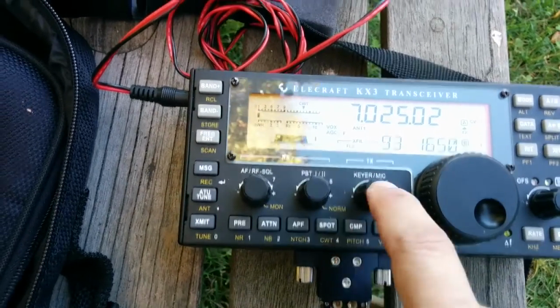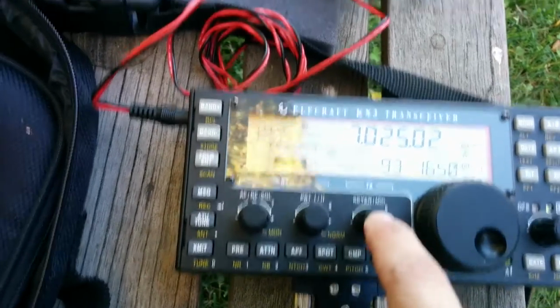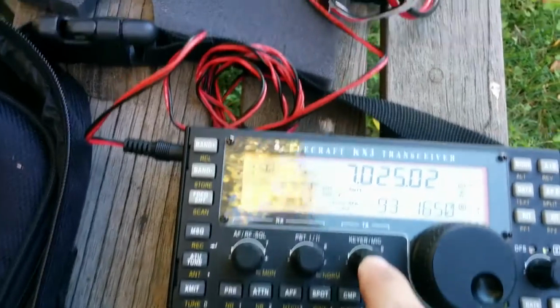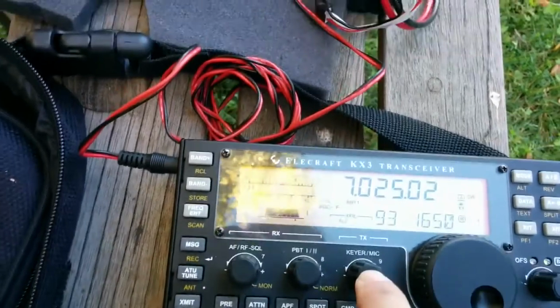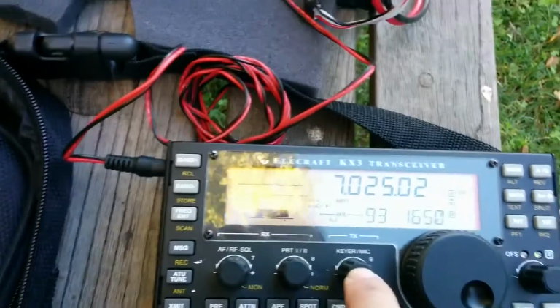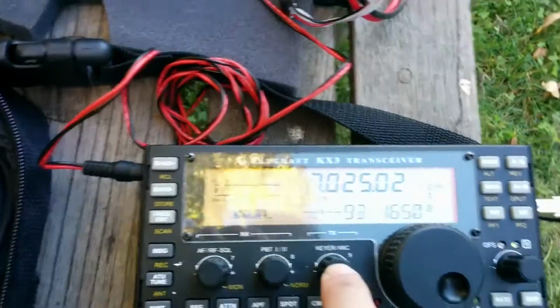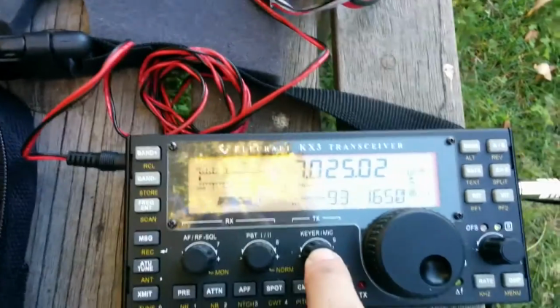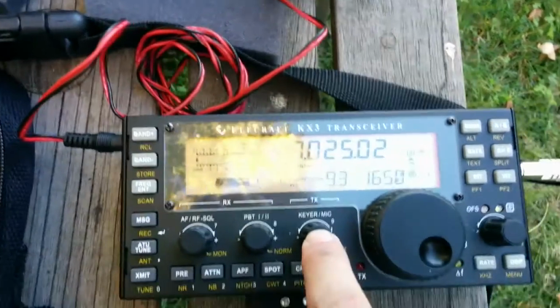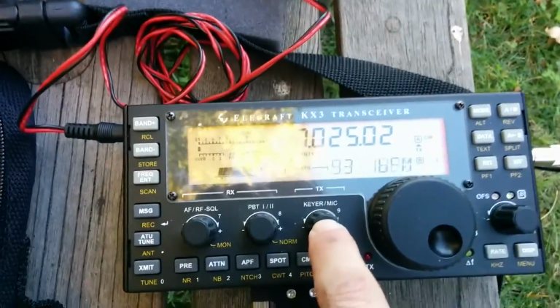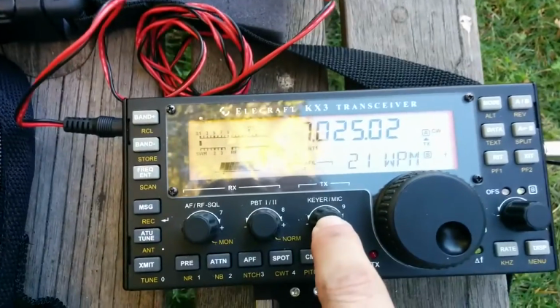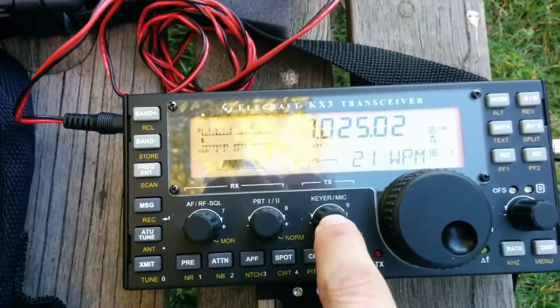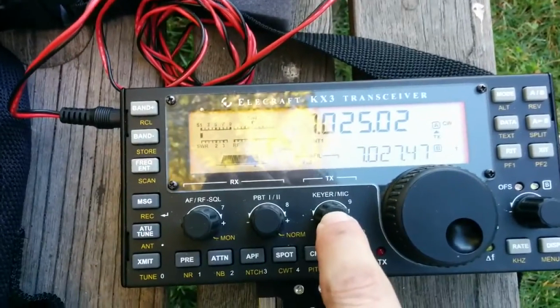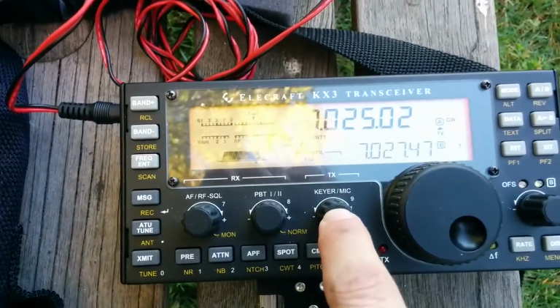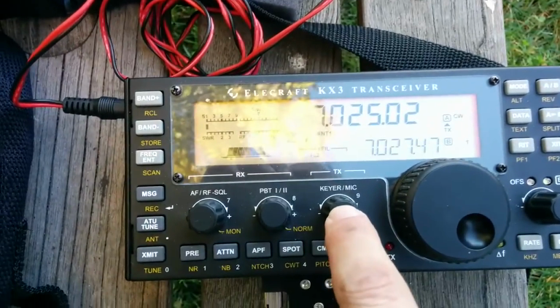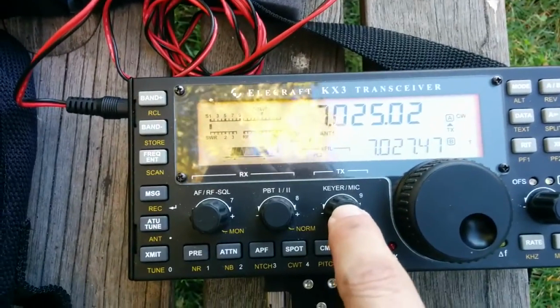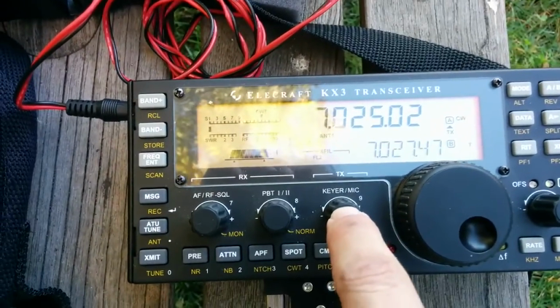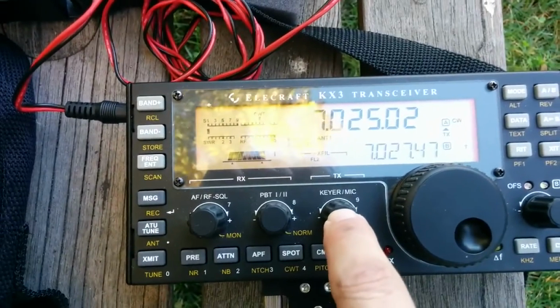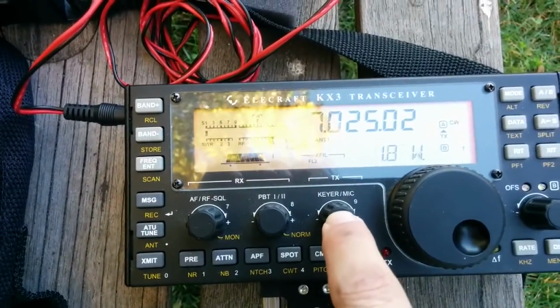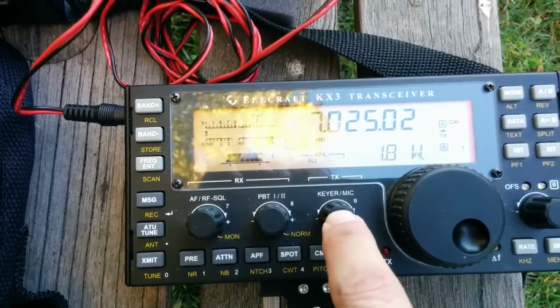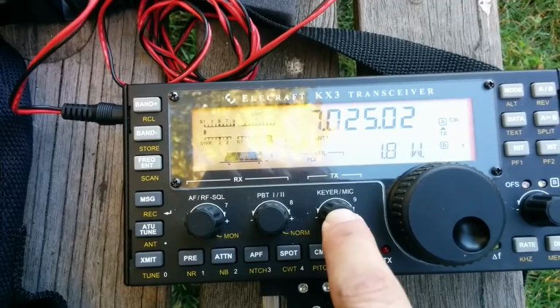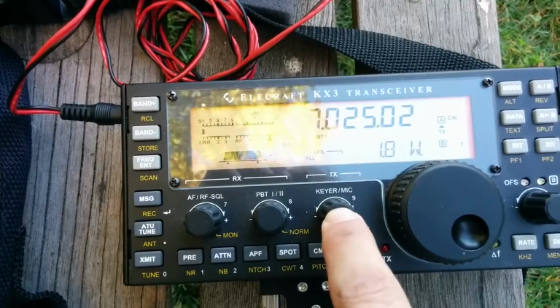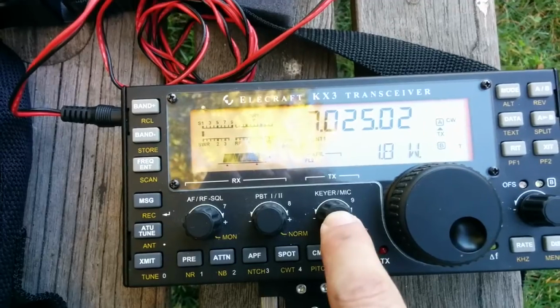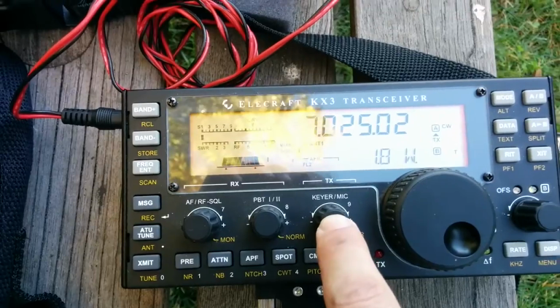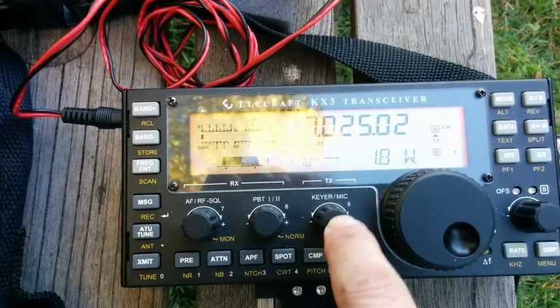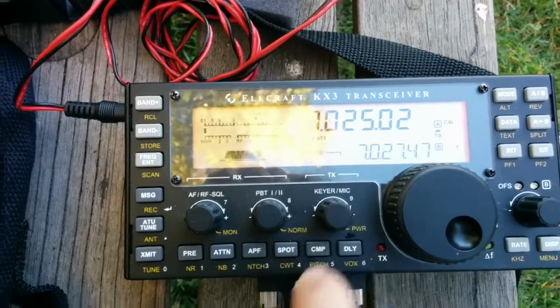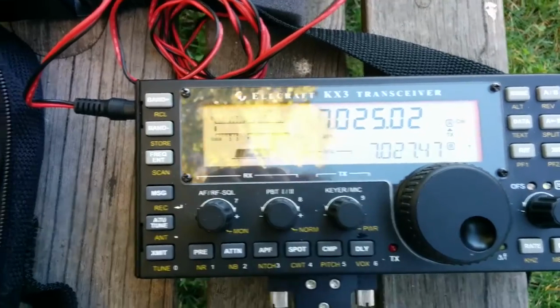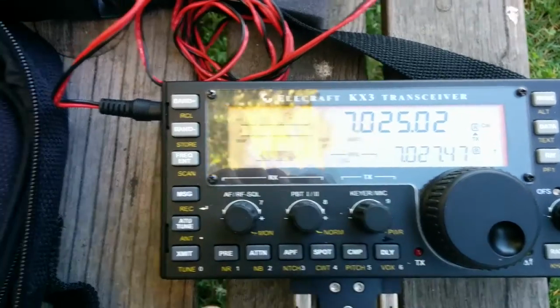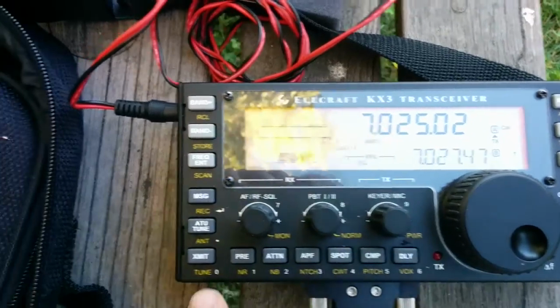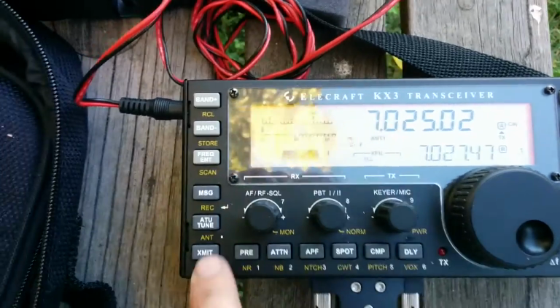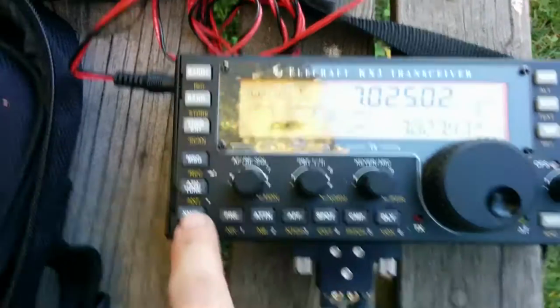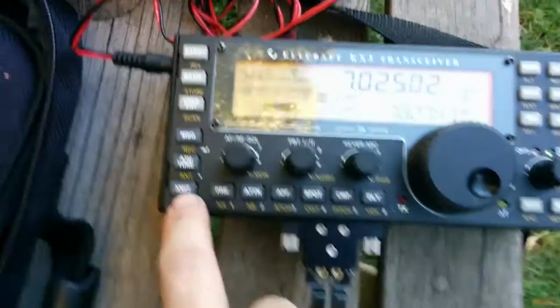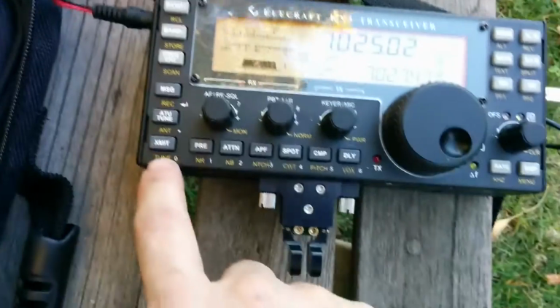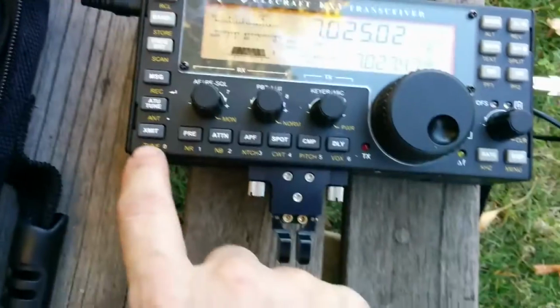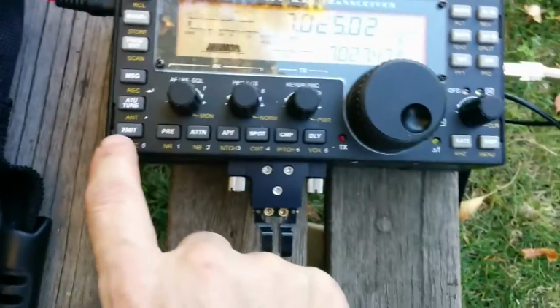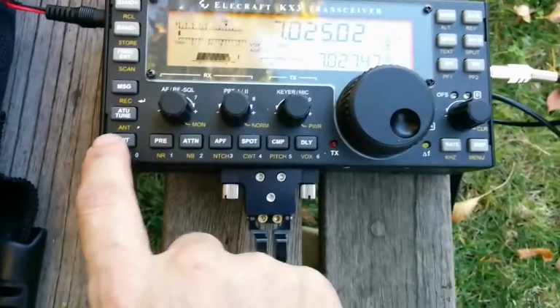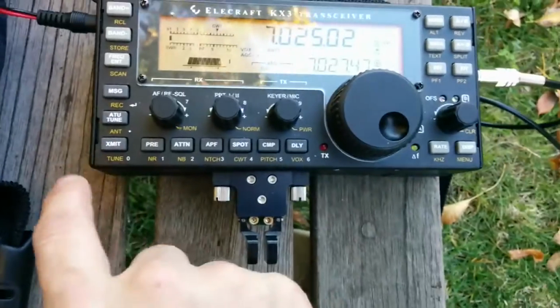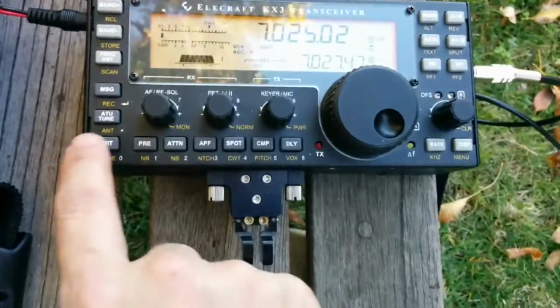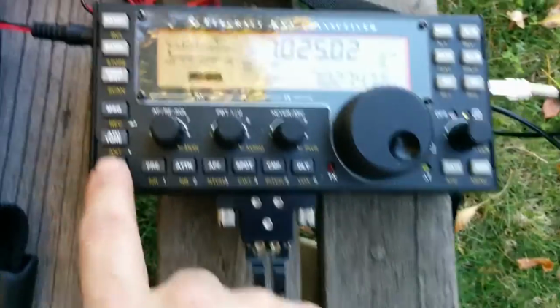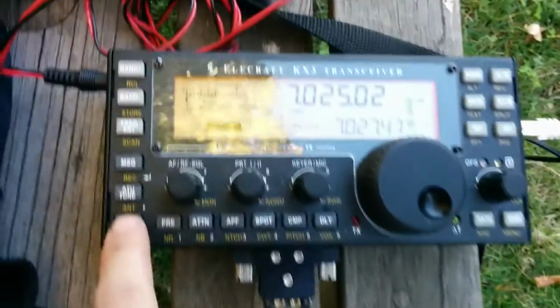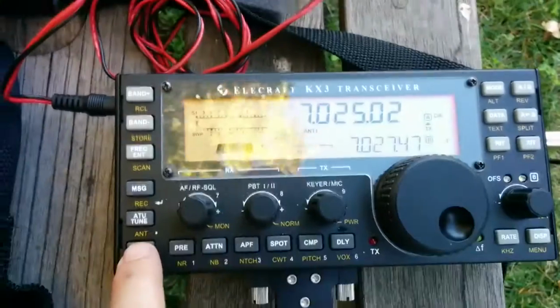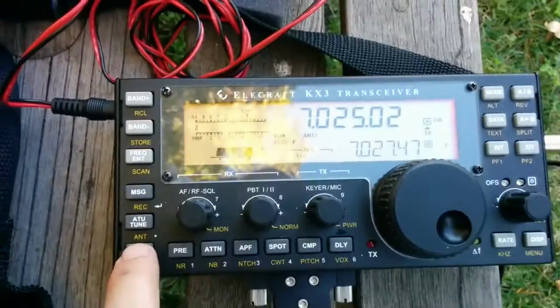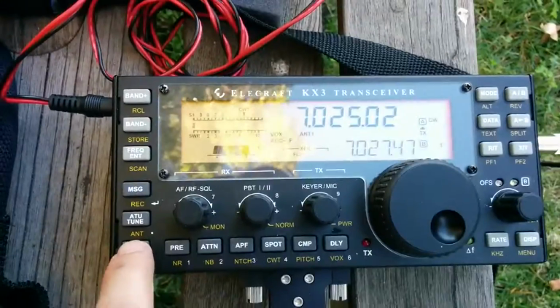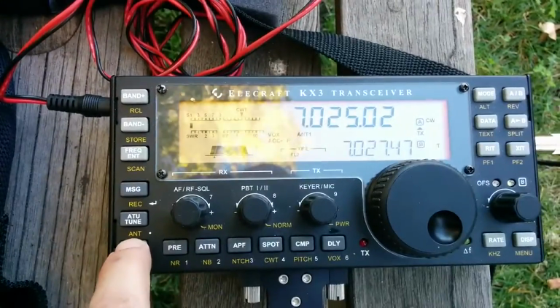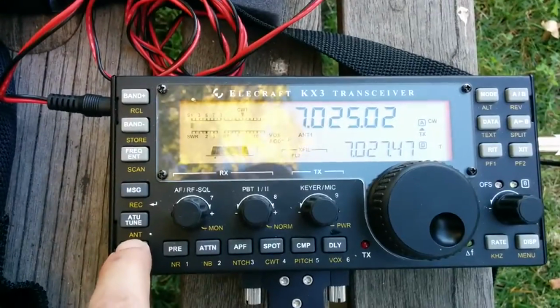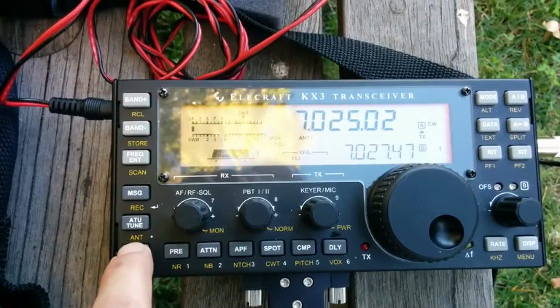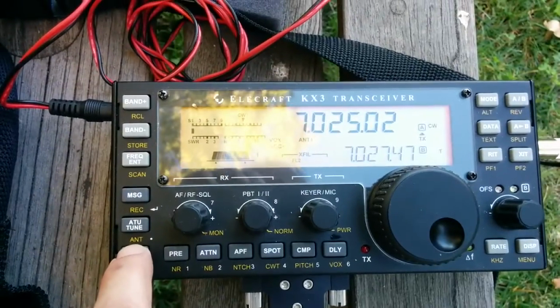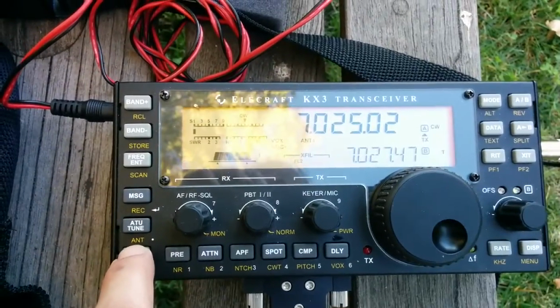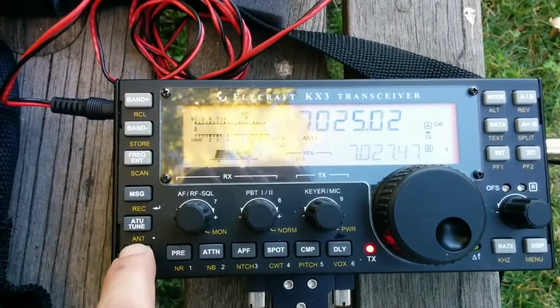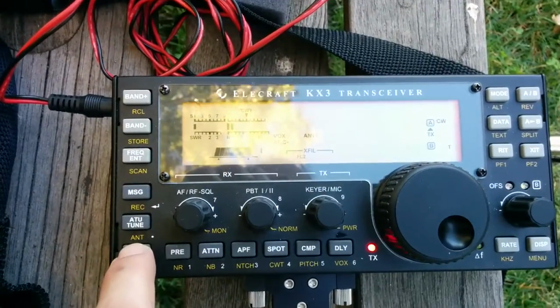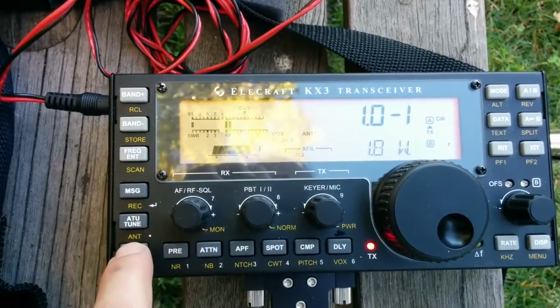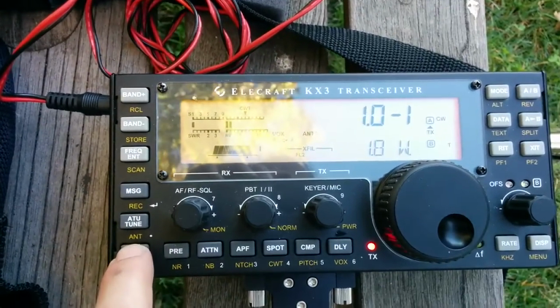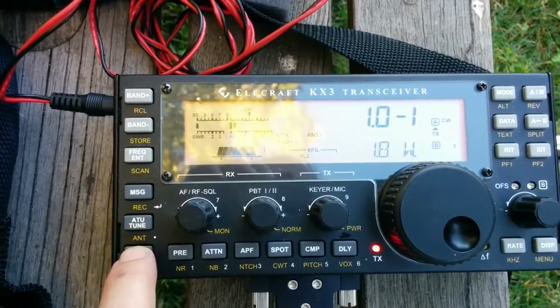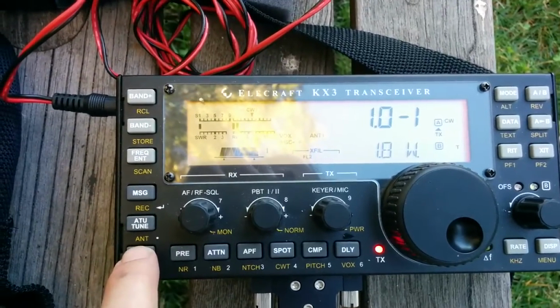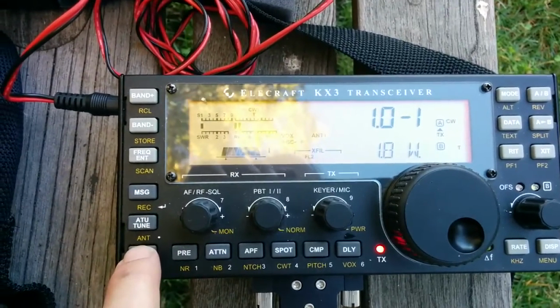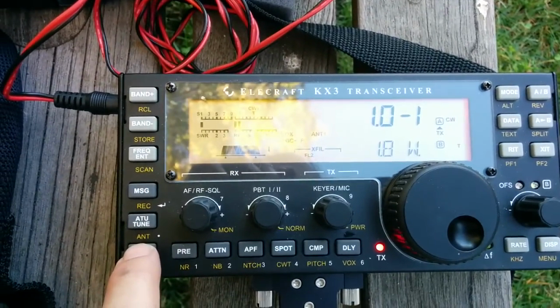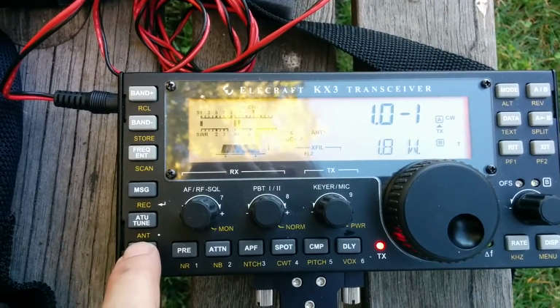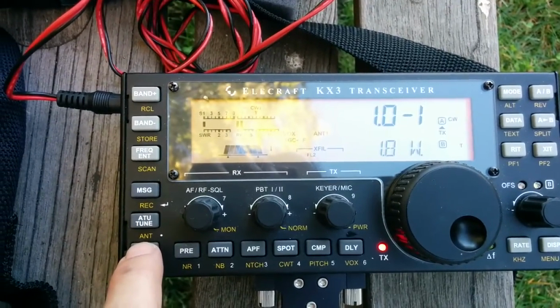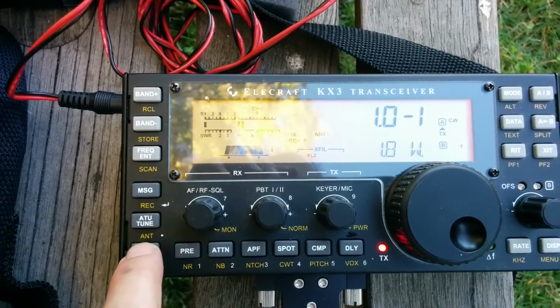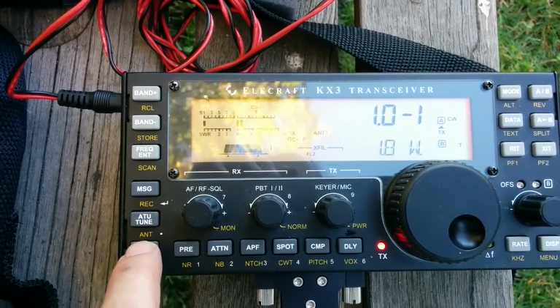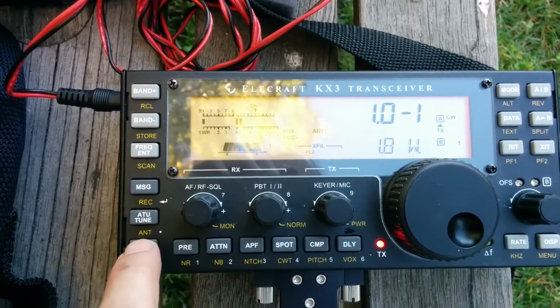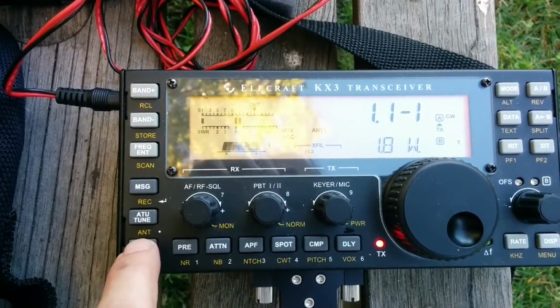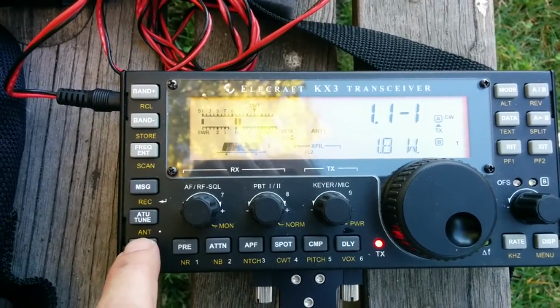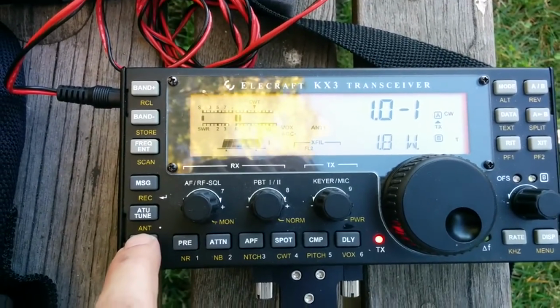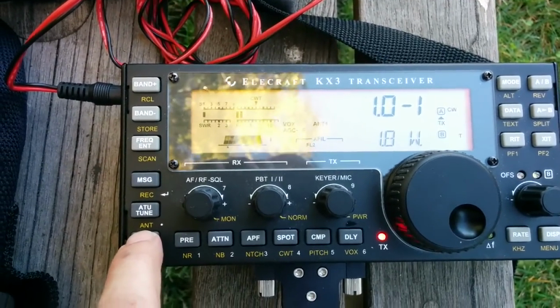Check the power setting: 1.8 watts. And tune — 1.0 to 1.